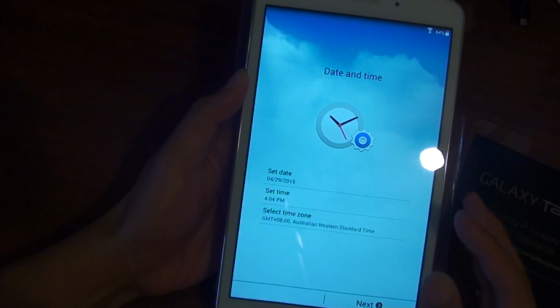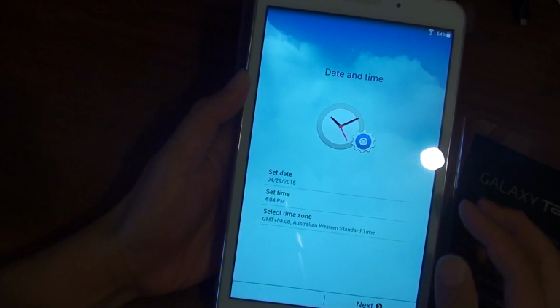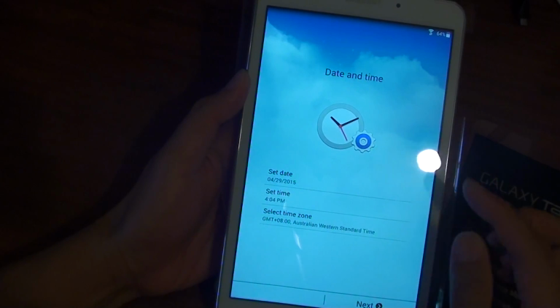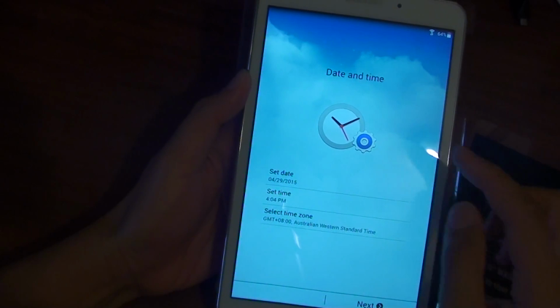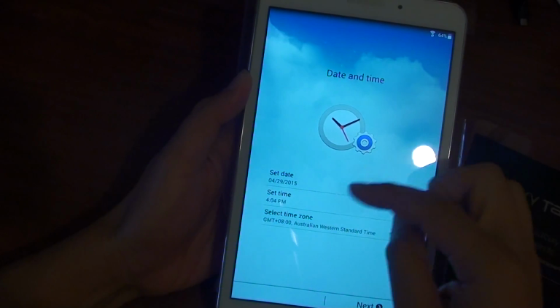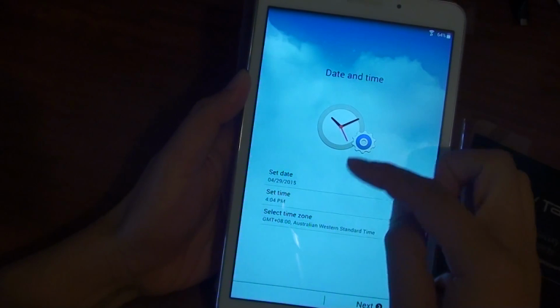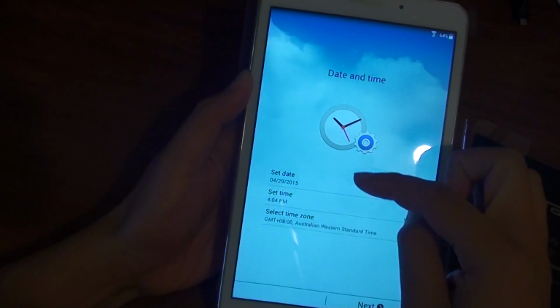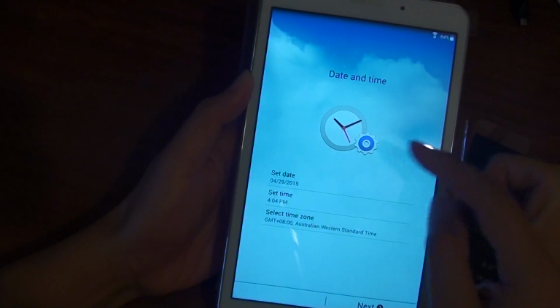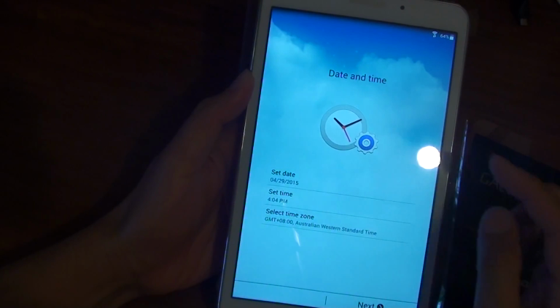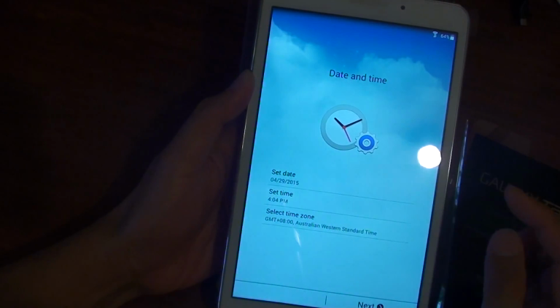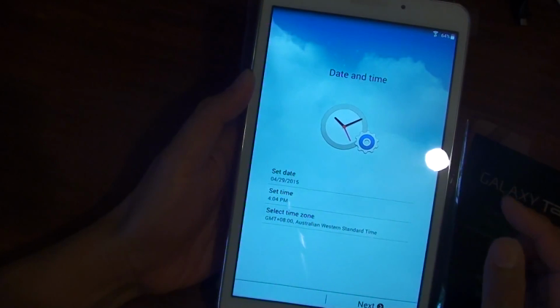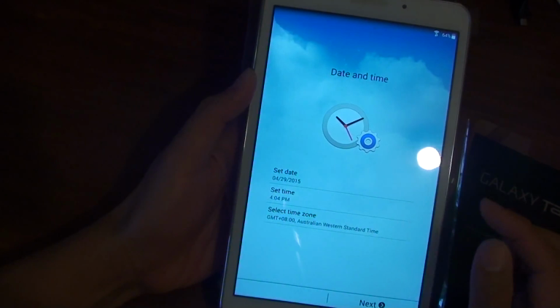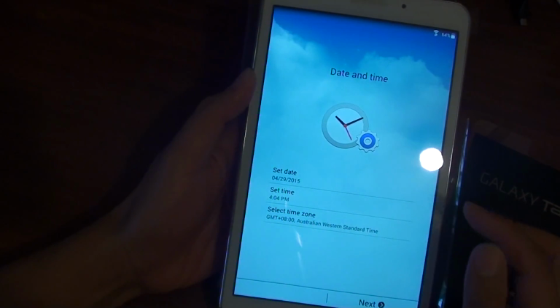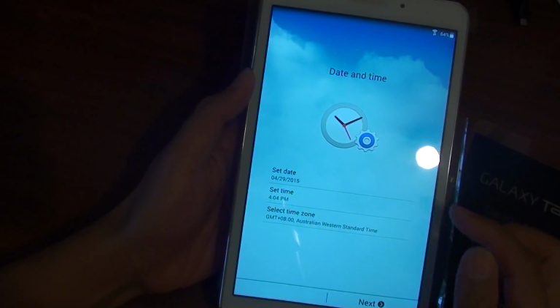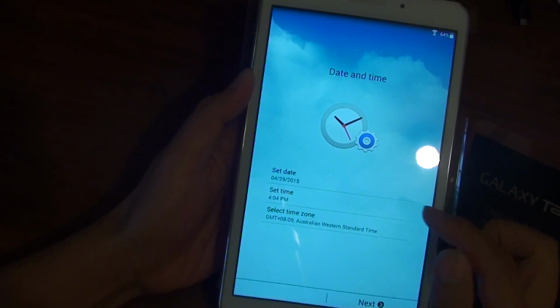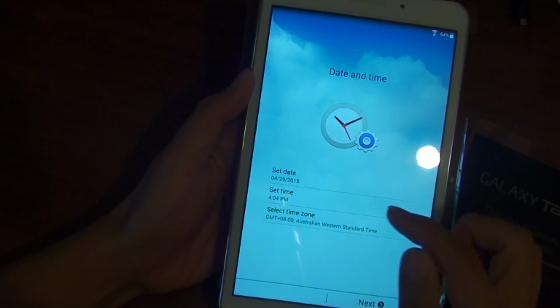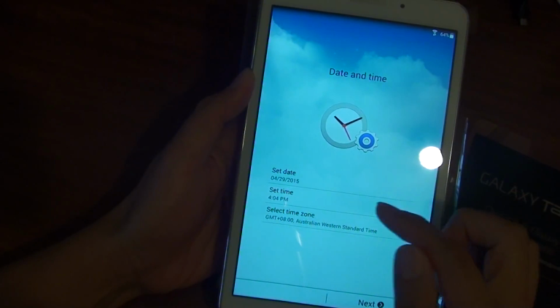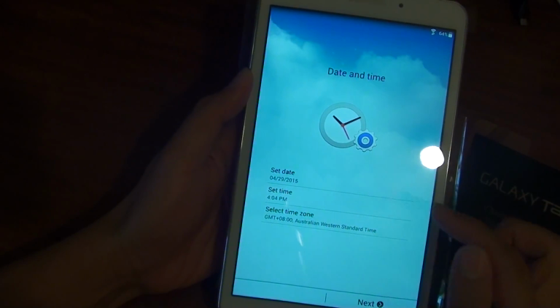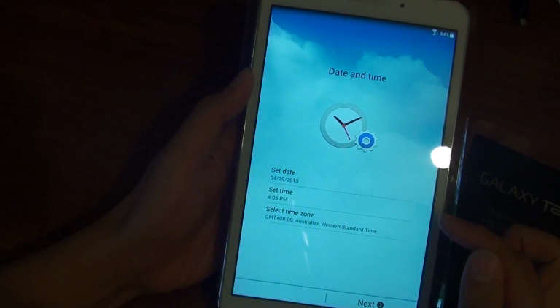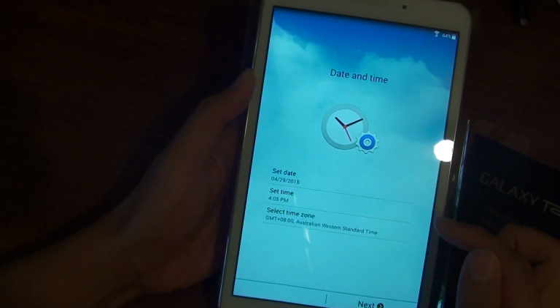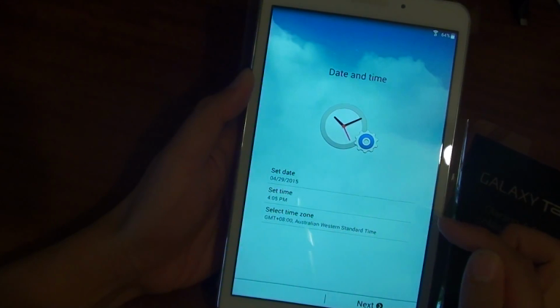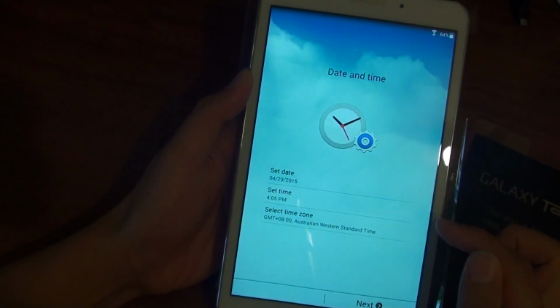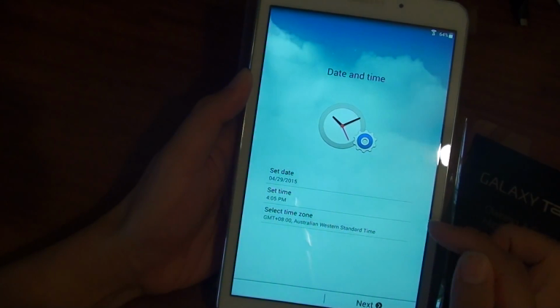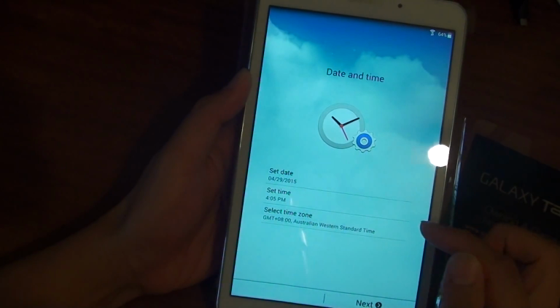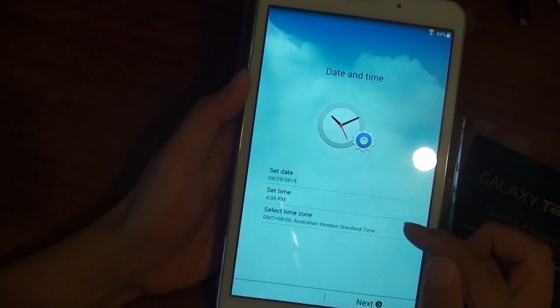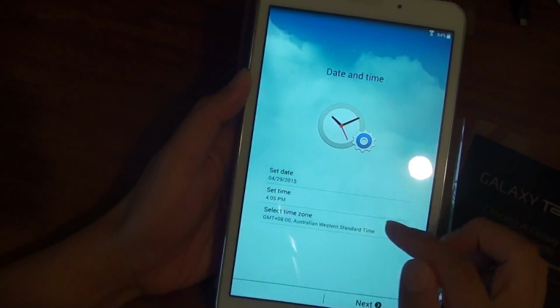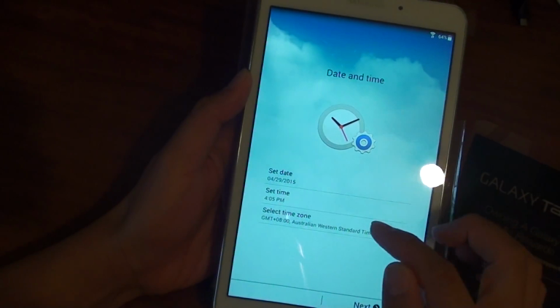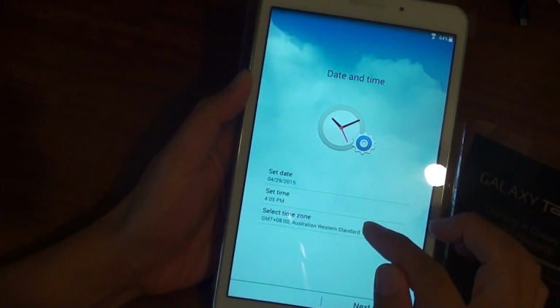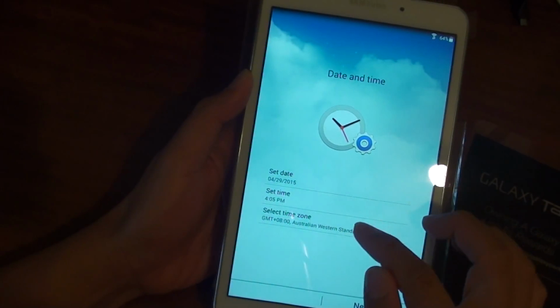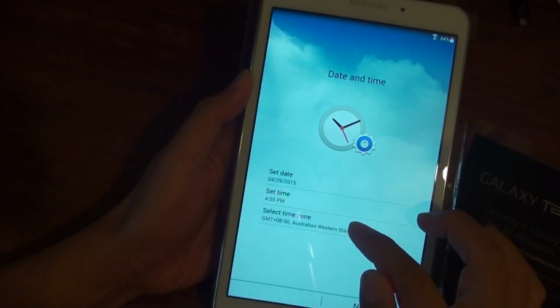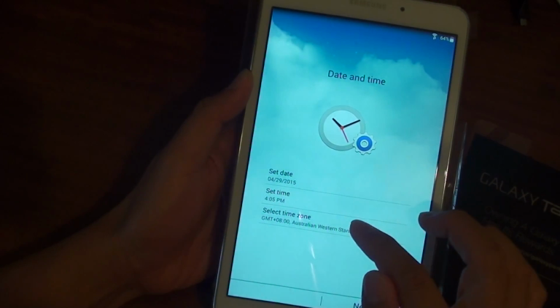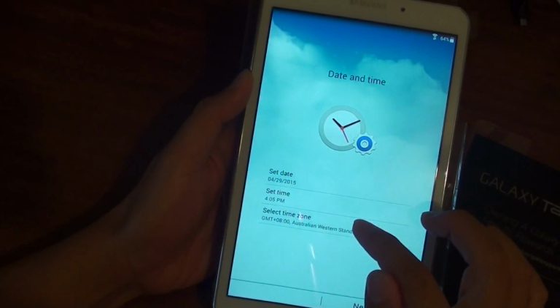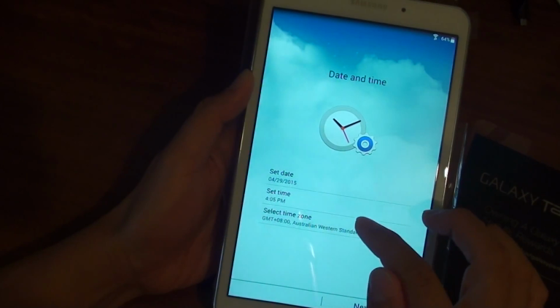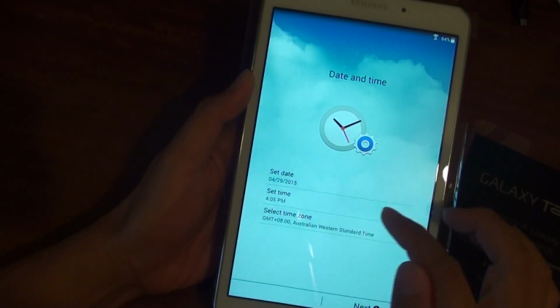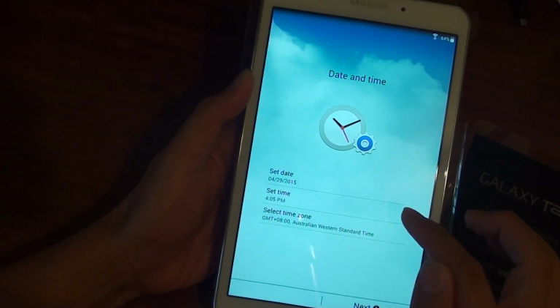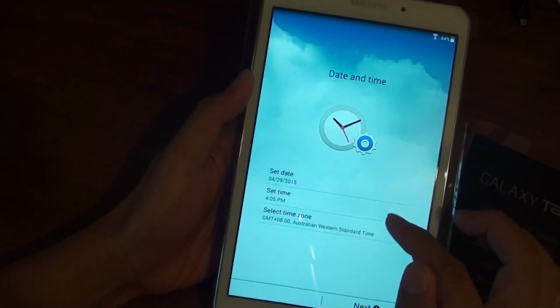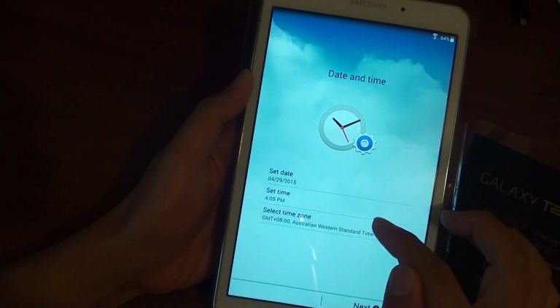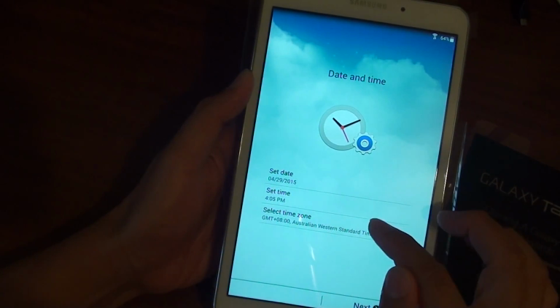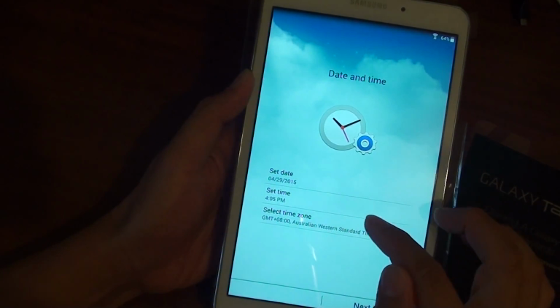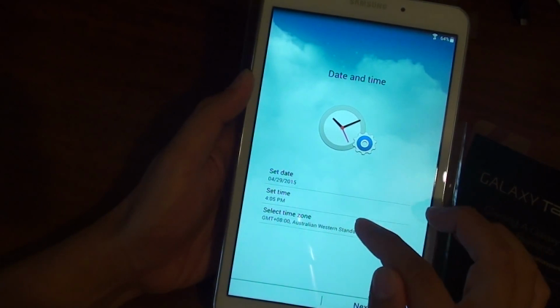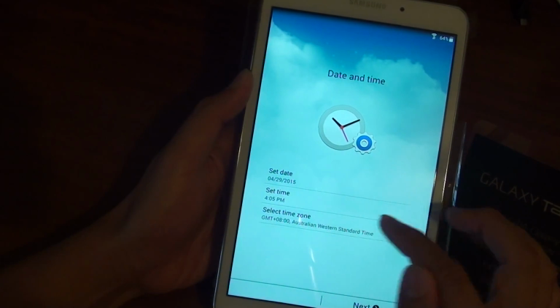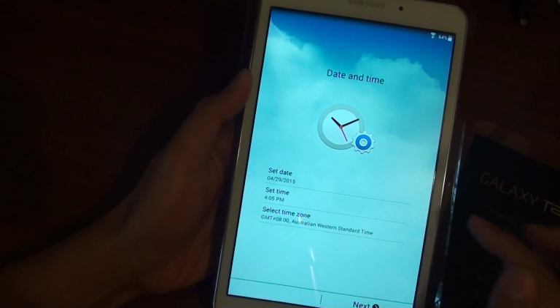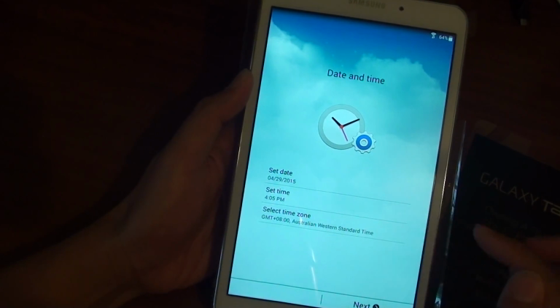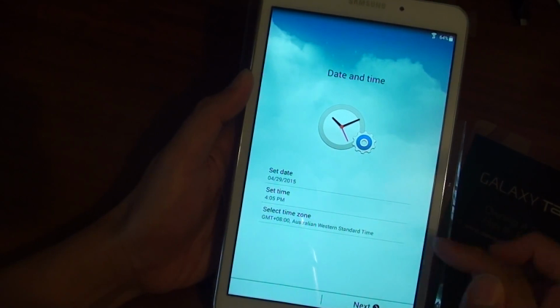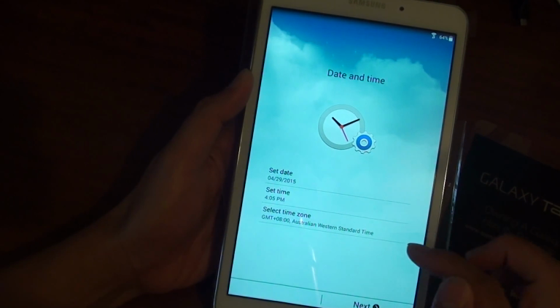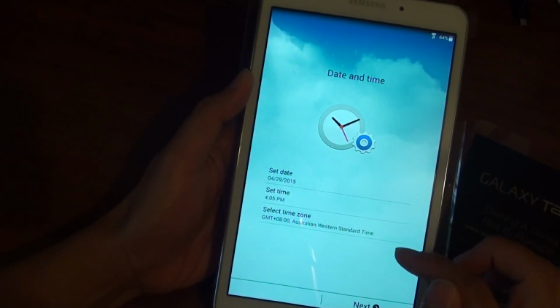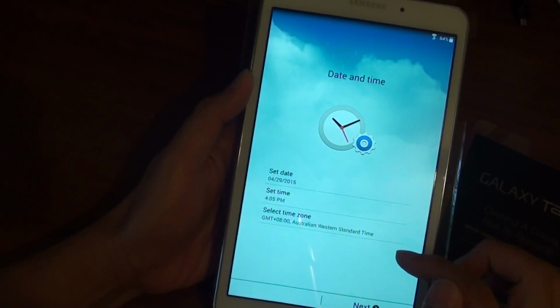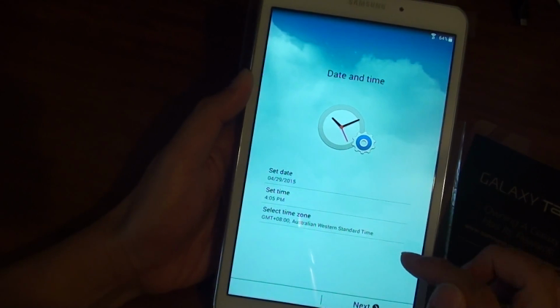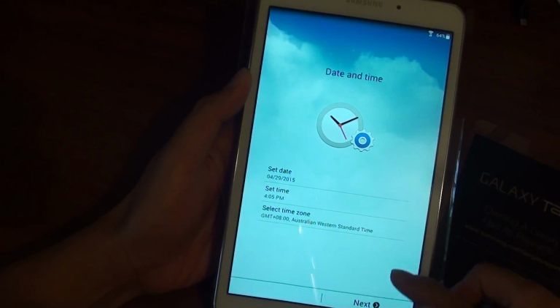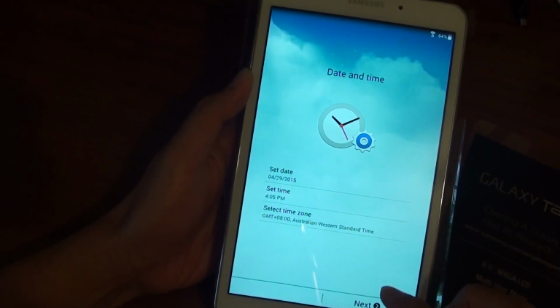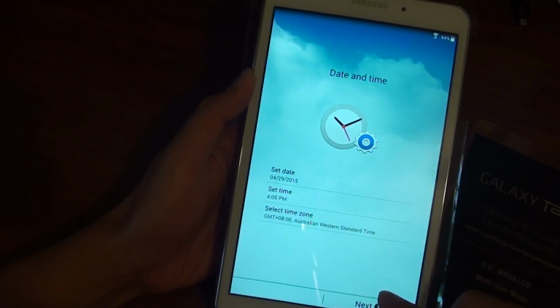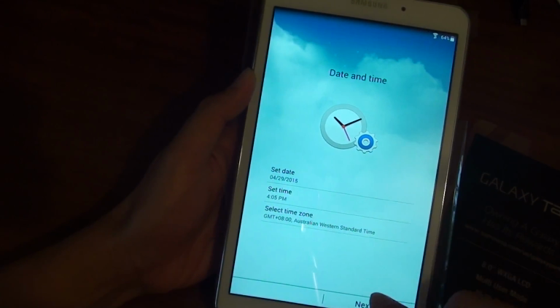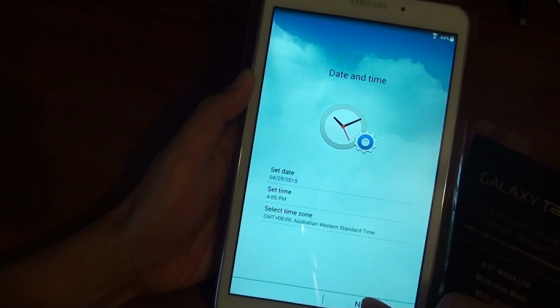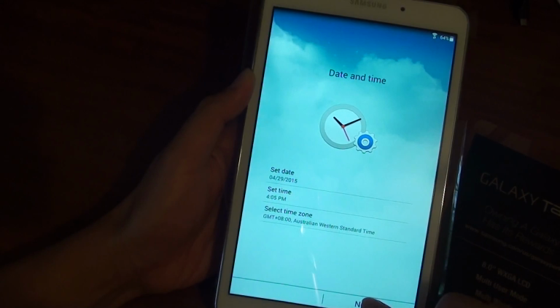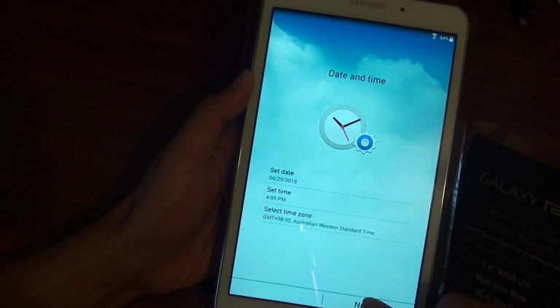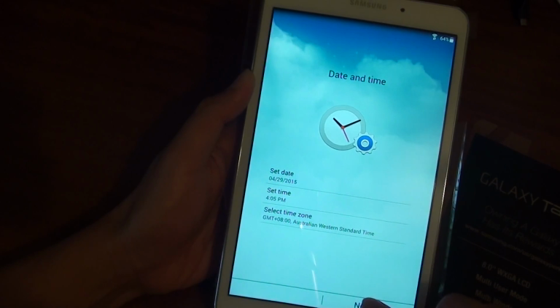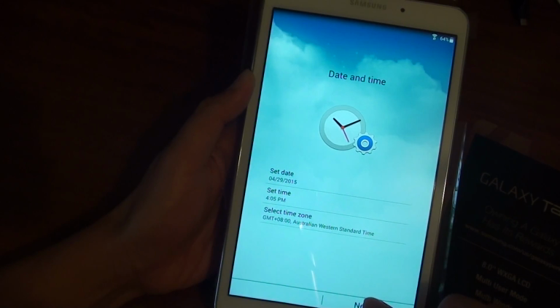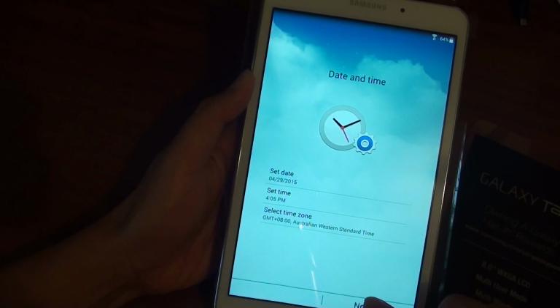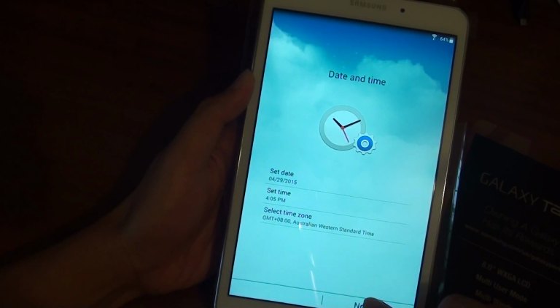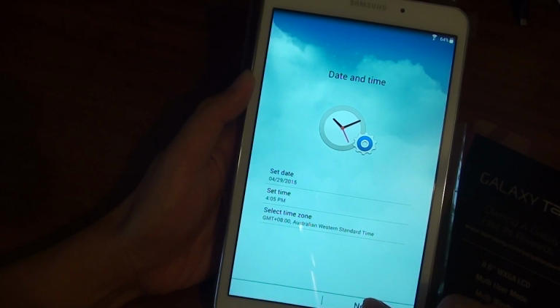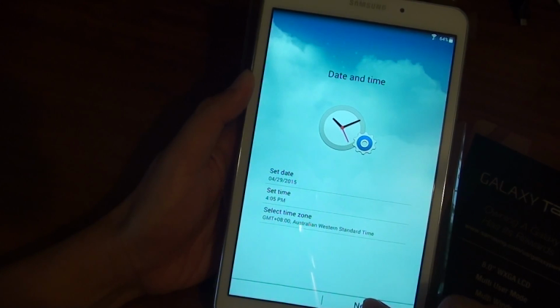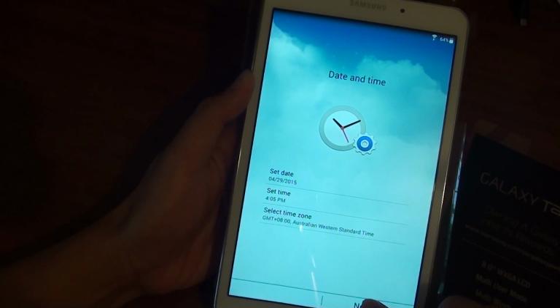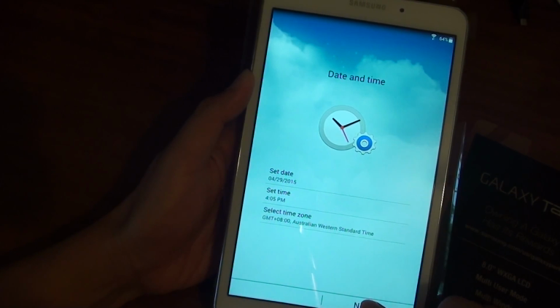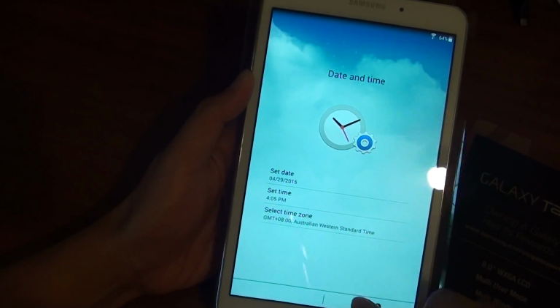You can now choose the date, time, and time zone. Once you've set those, tap on Next.